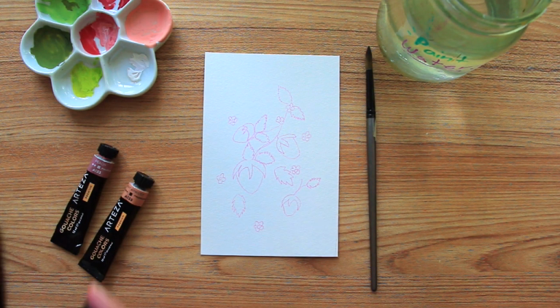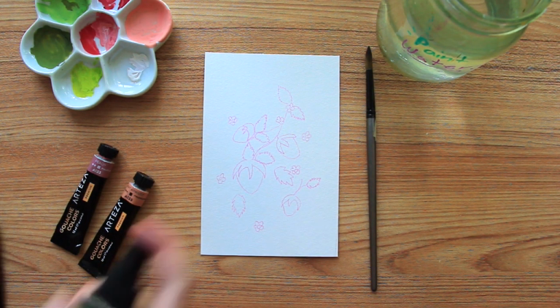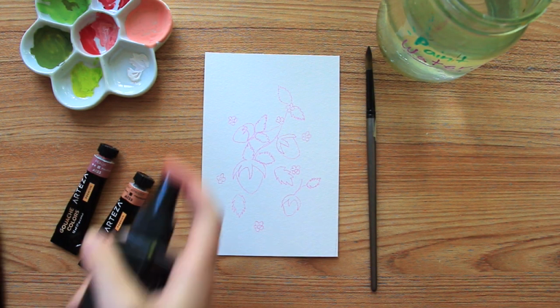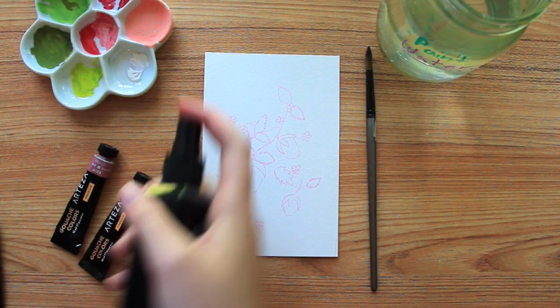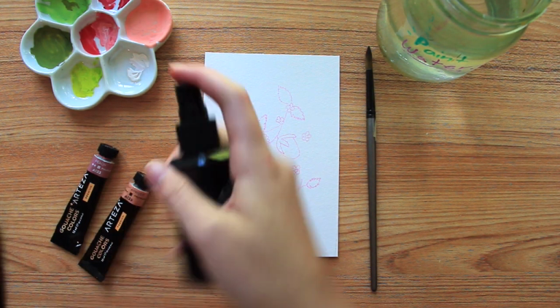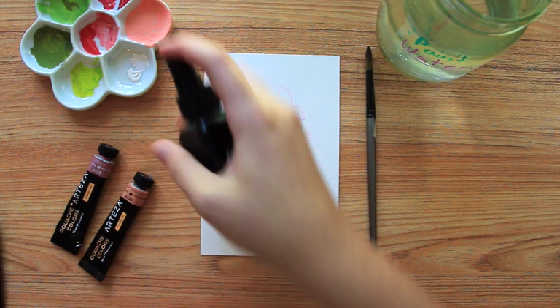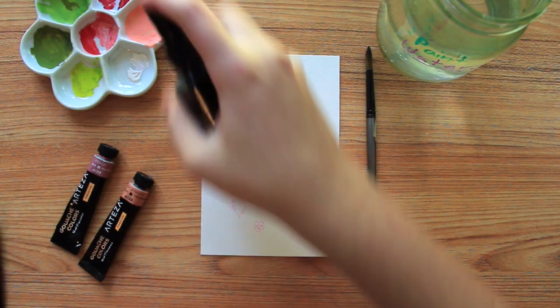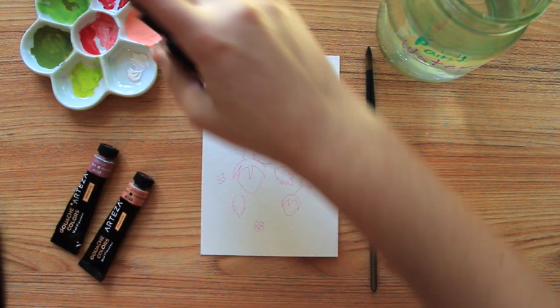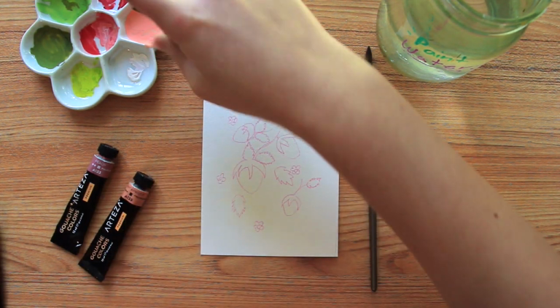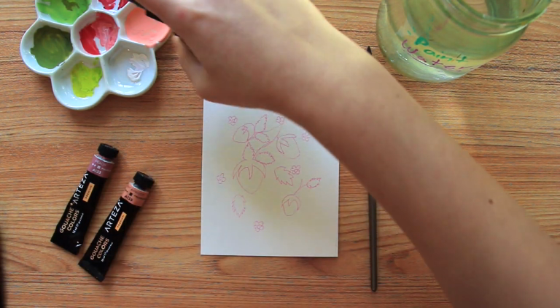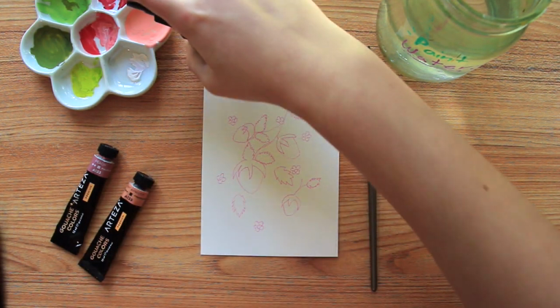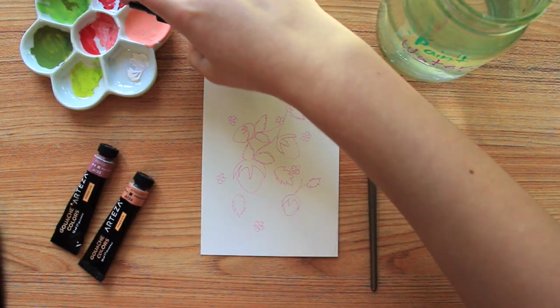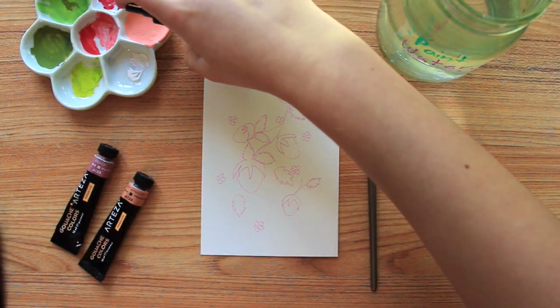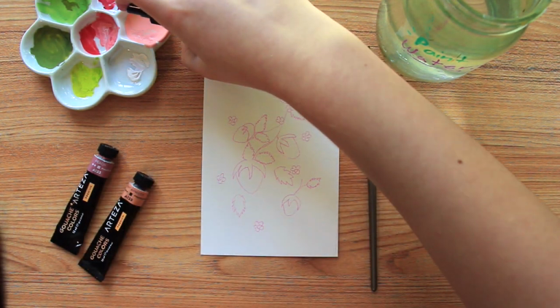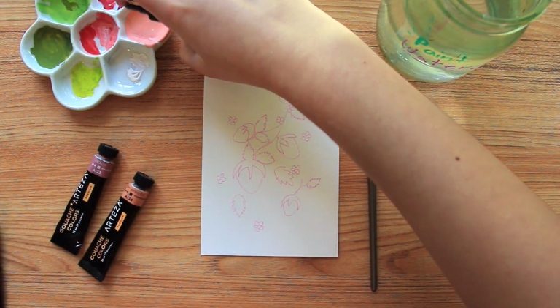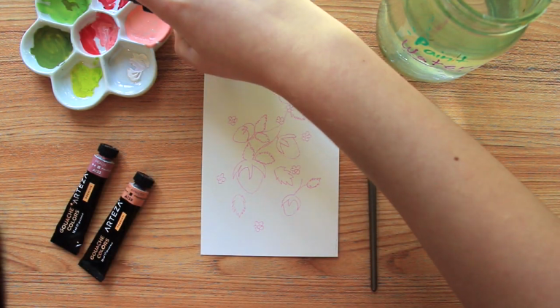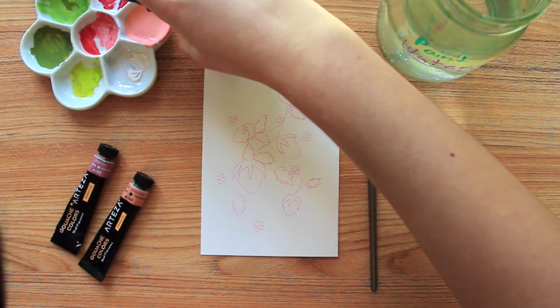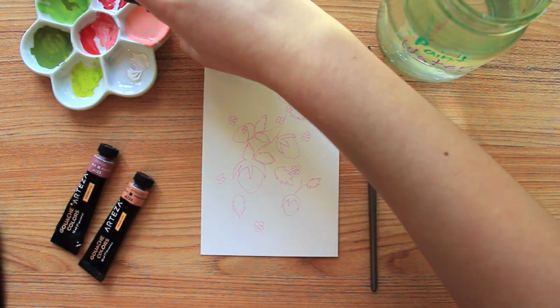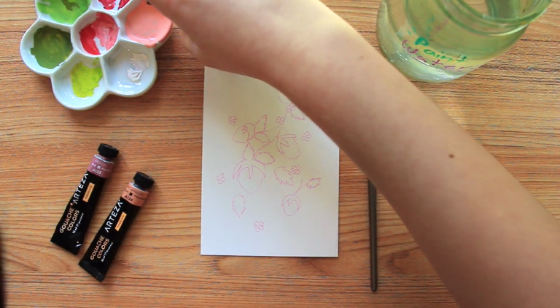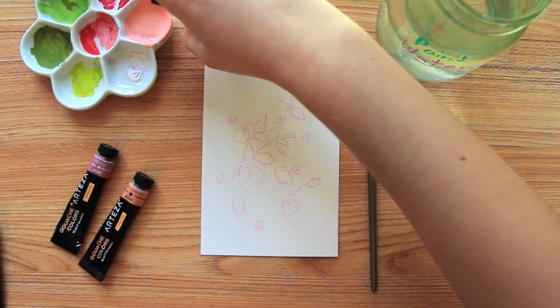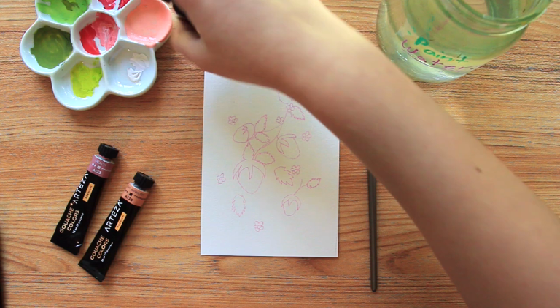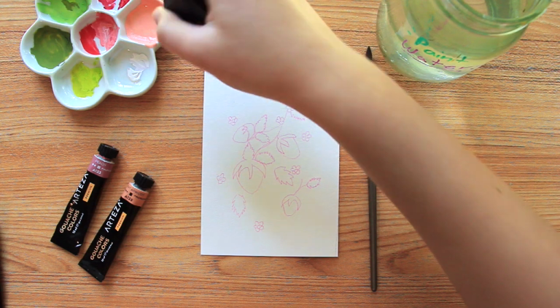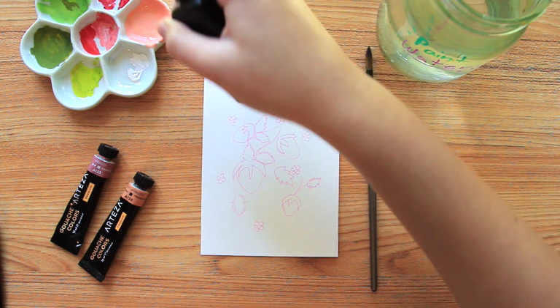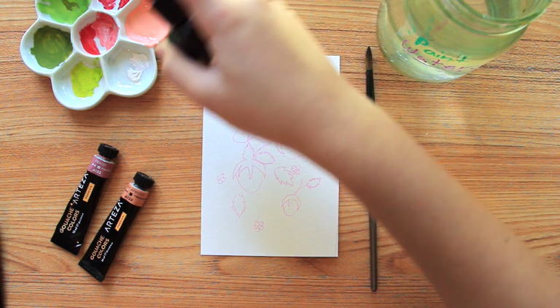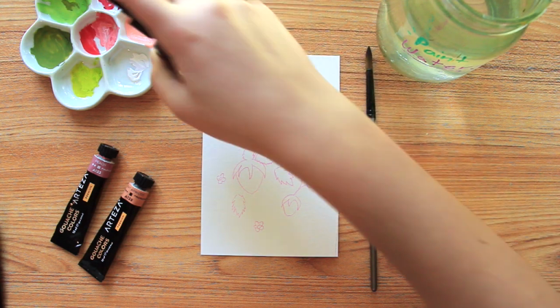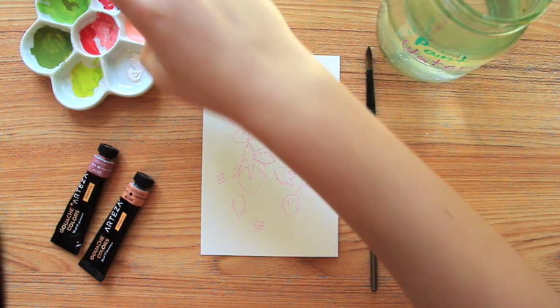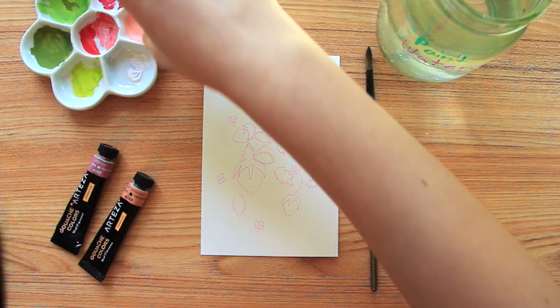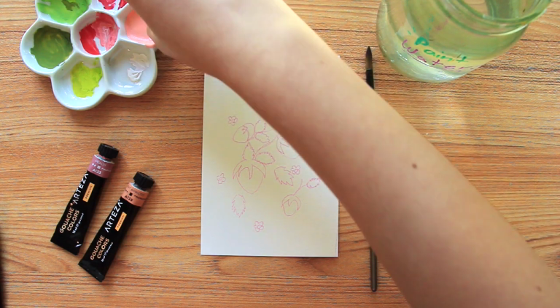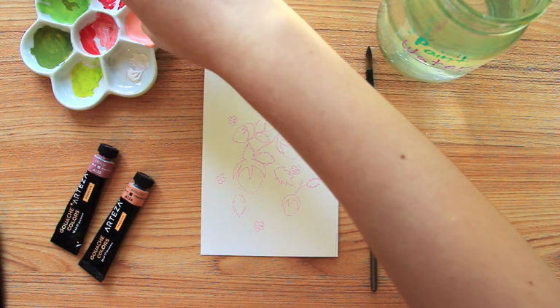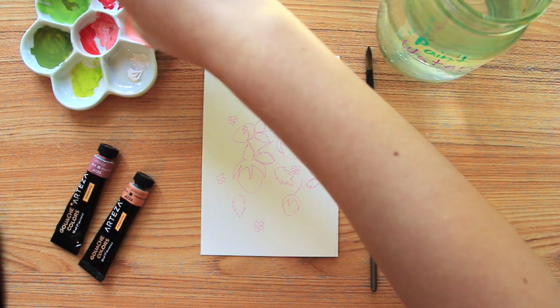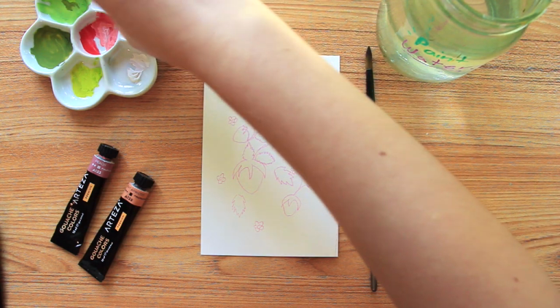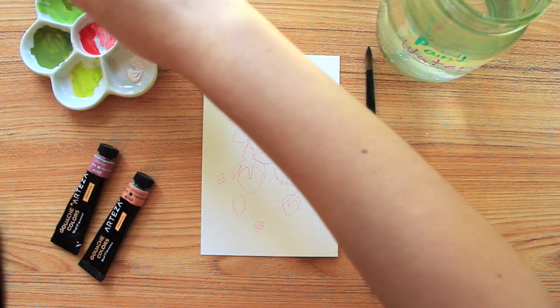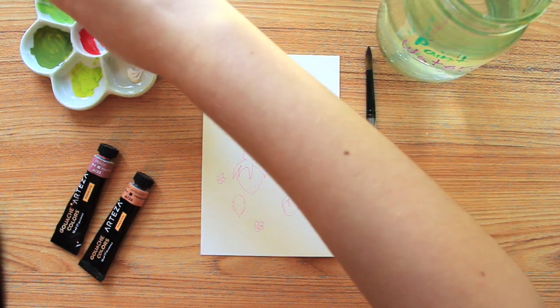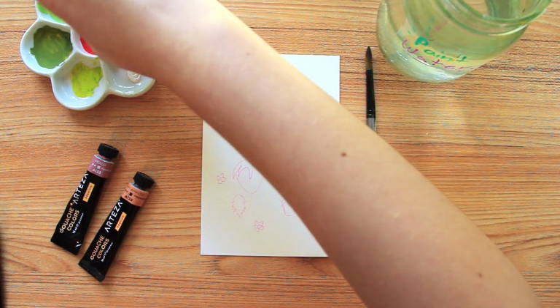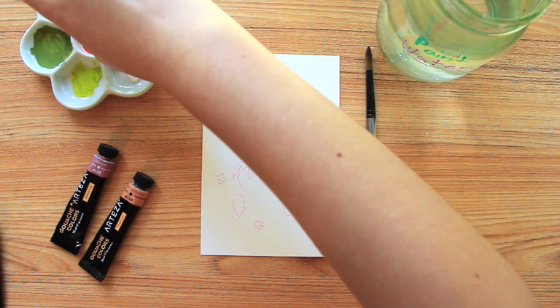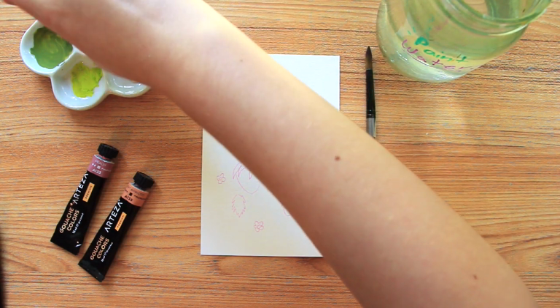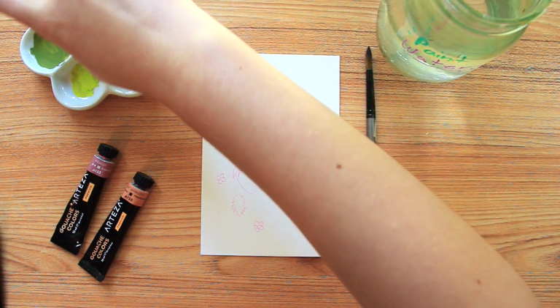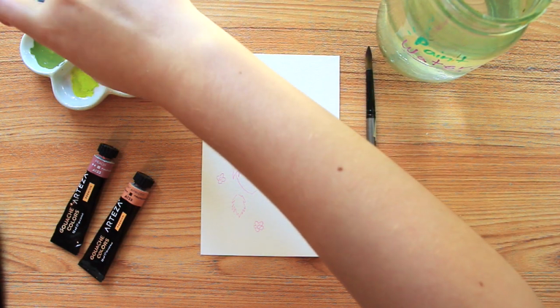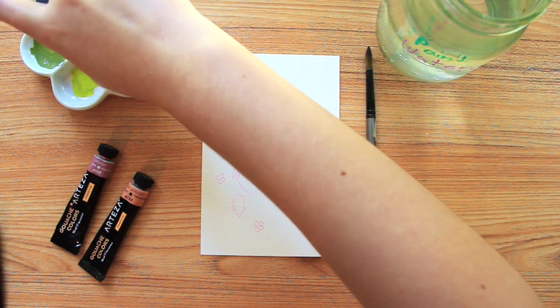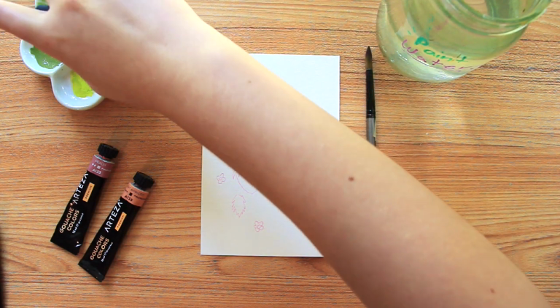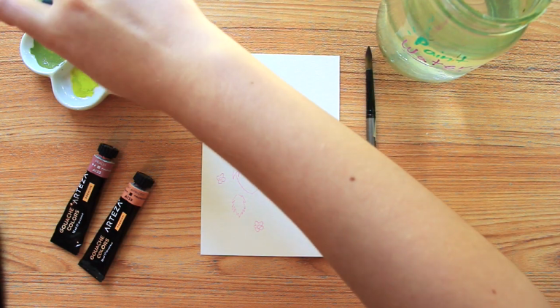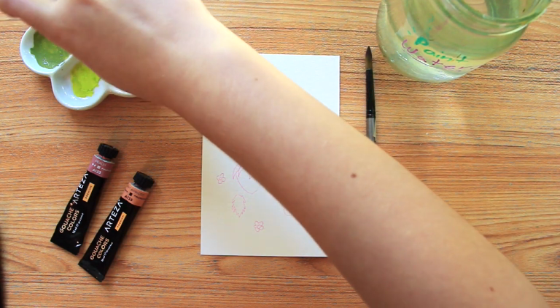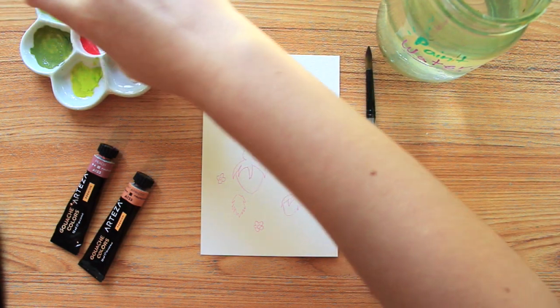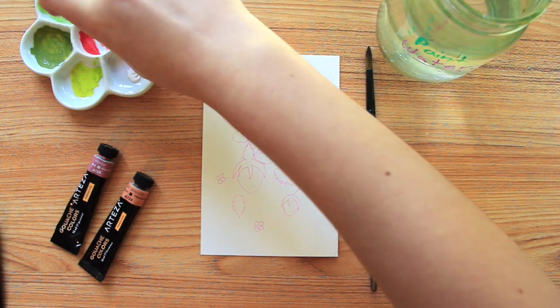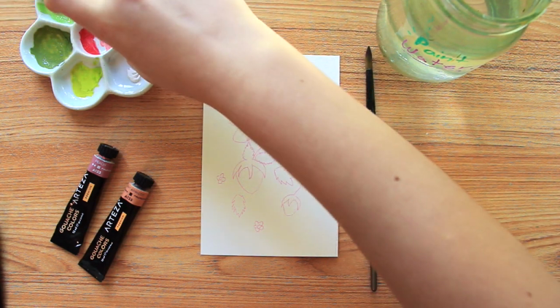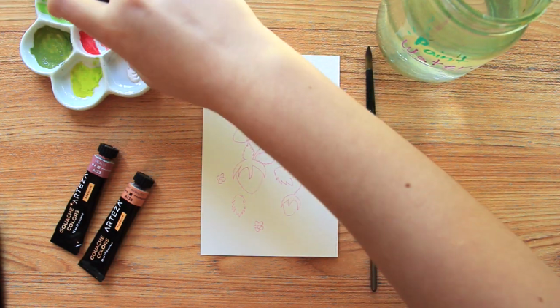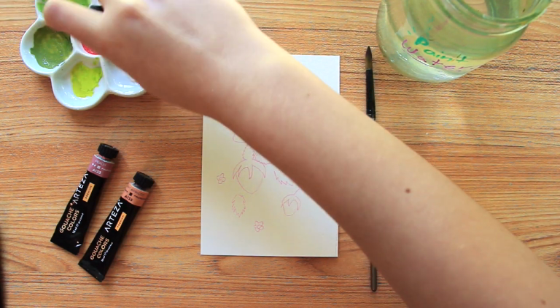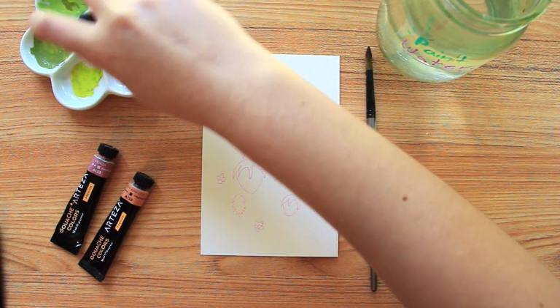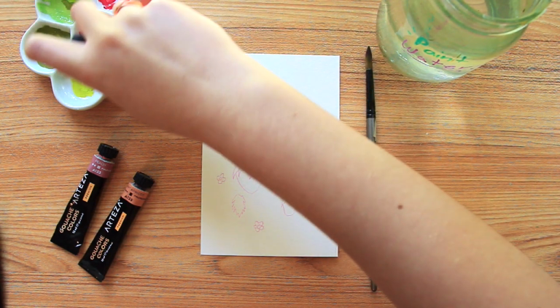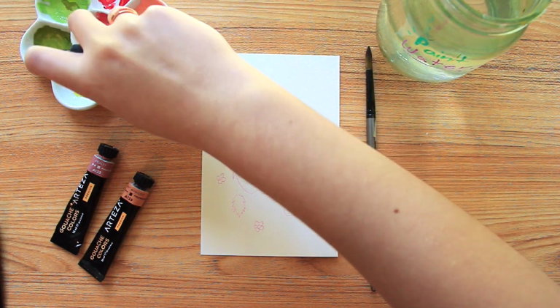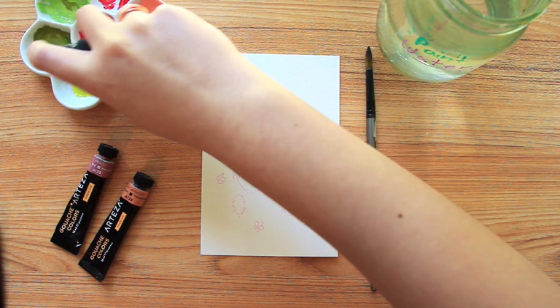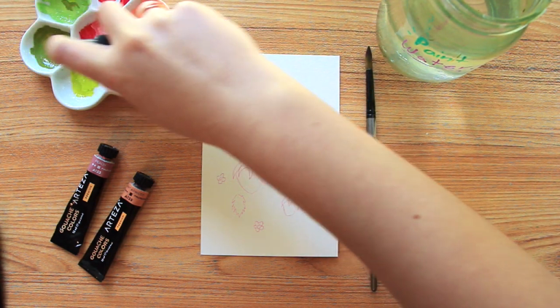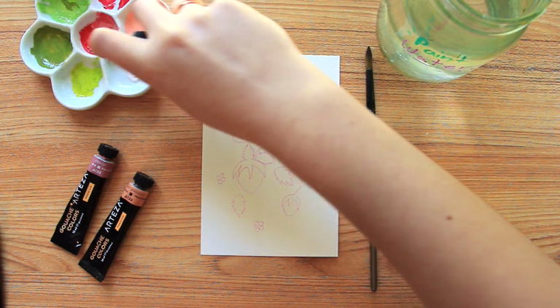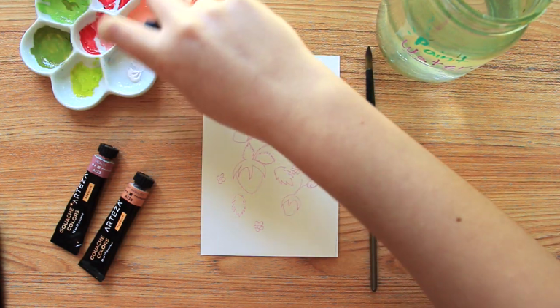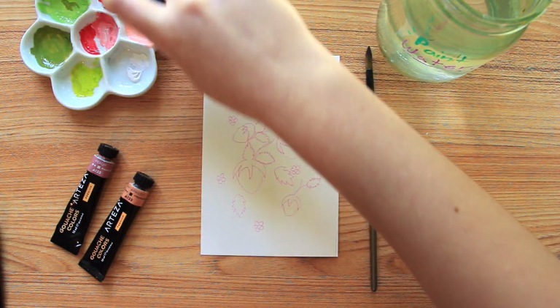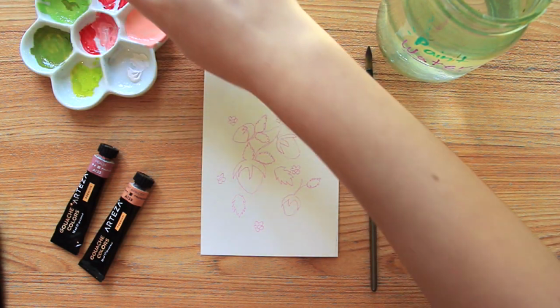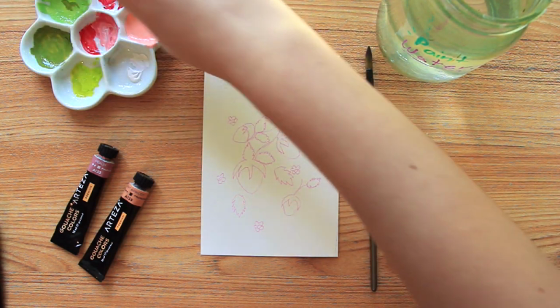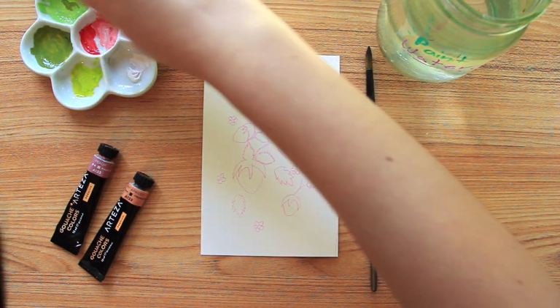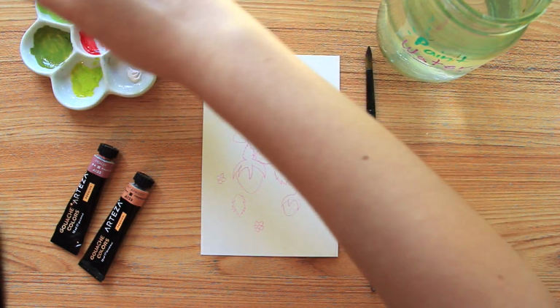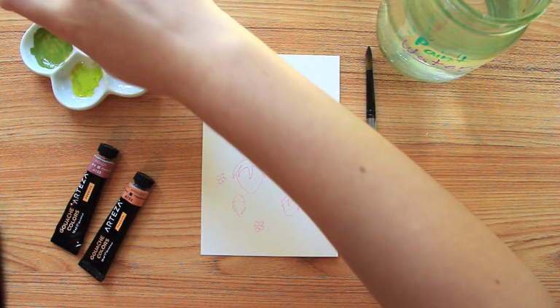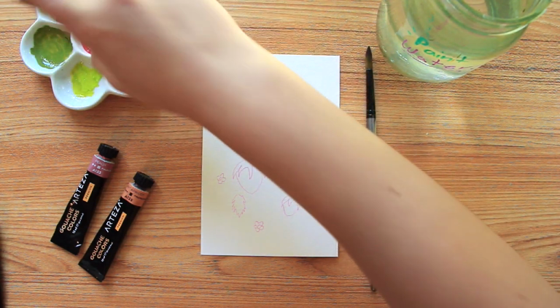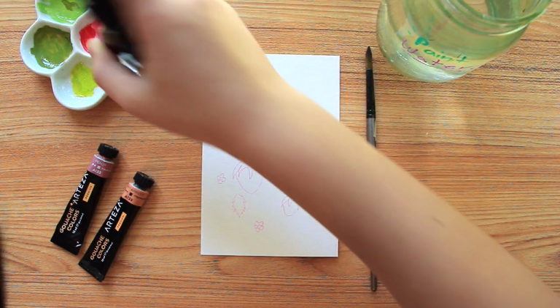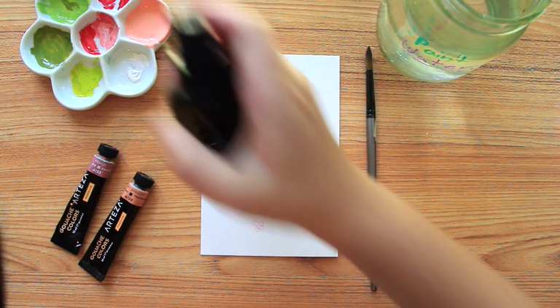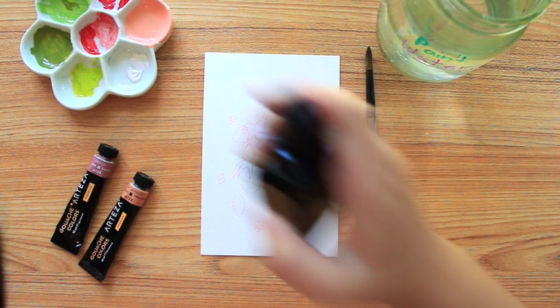Hi everyone, welcome back to another video. So today I thought I would show you guys how I paint strawberries with gouache.